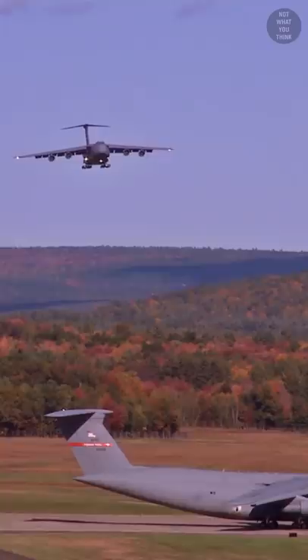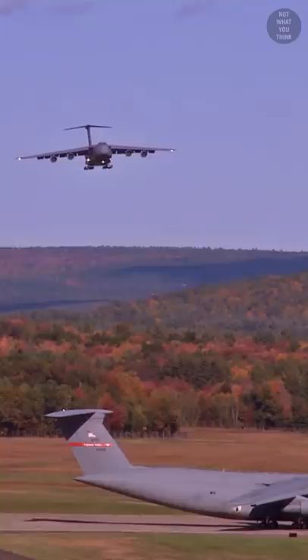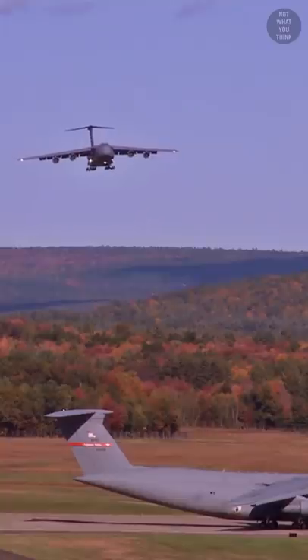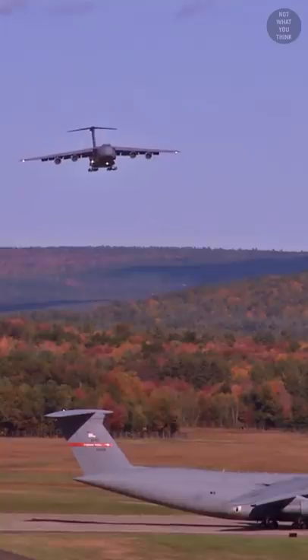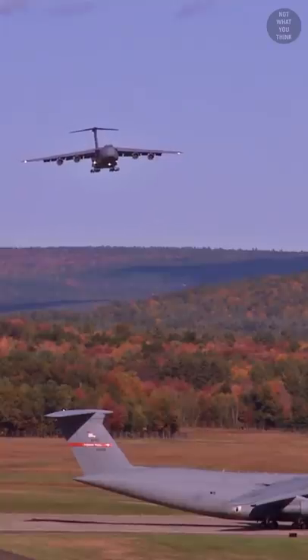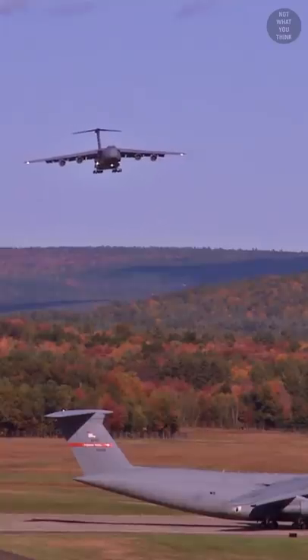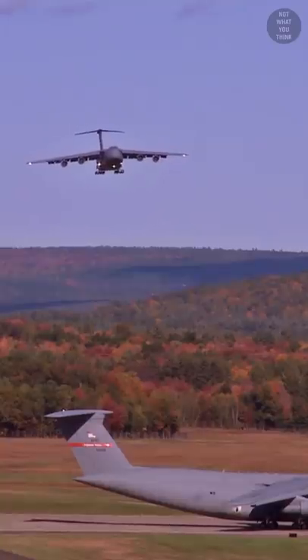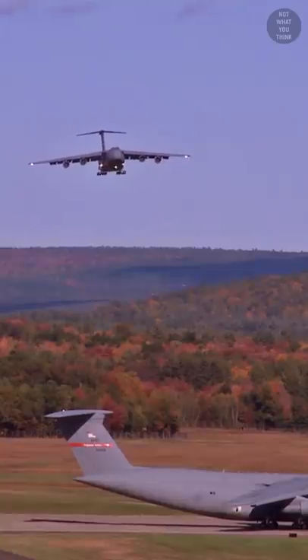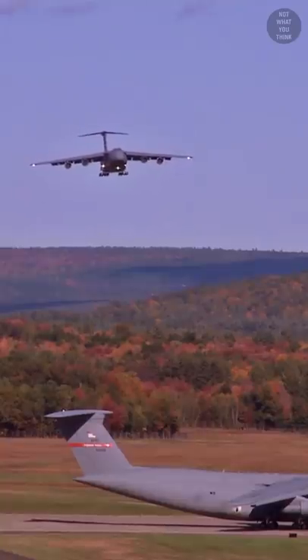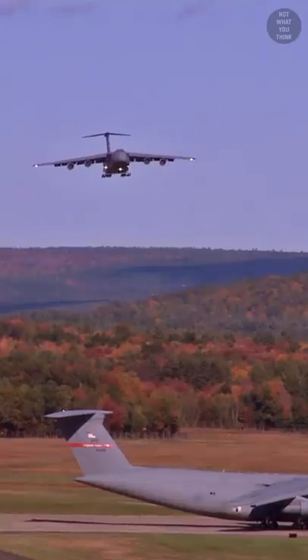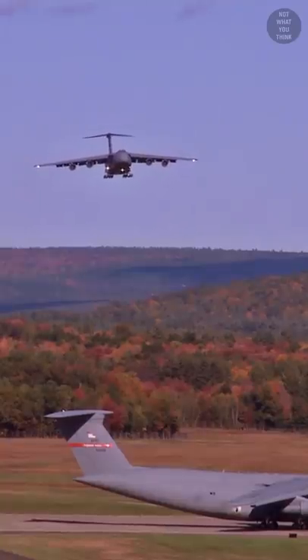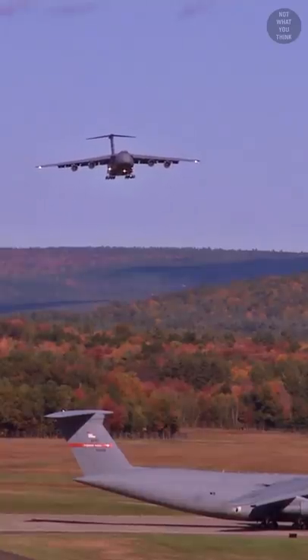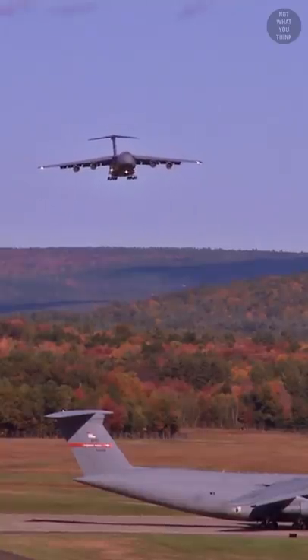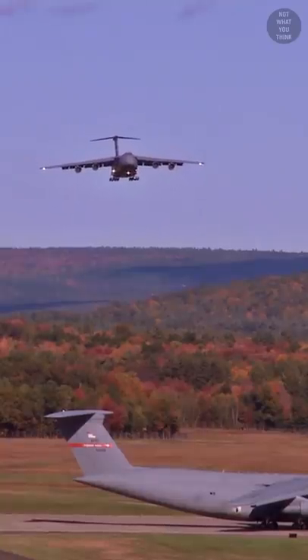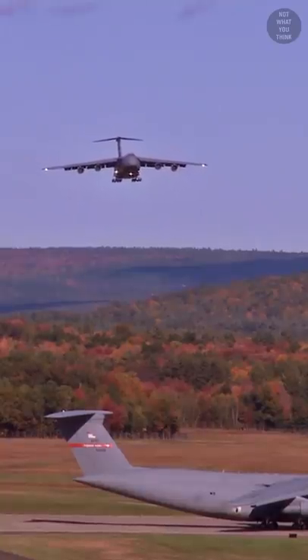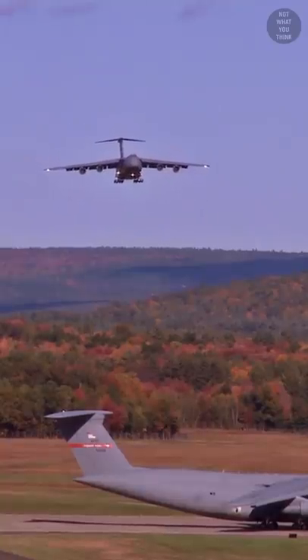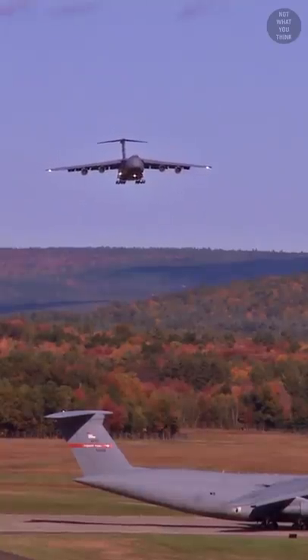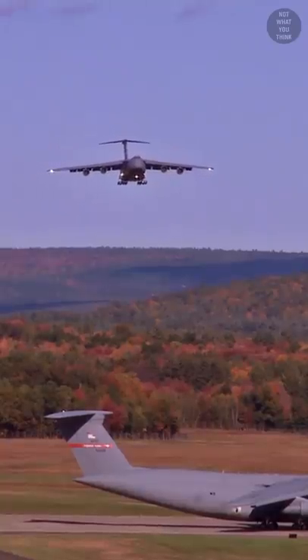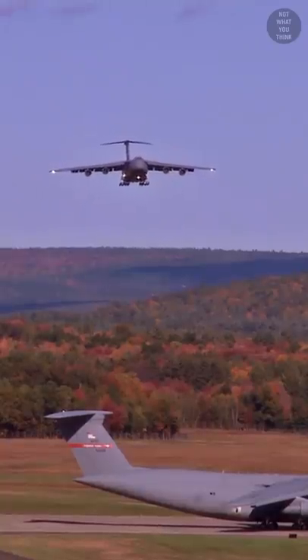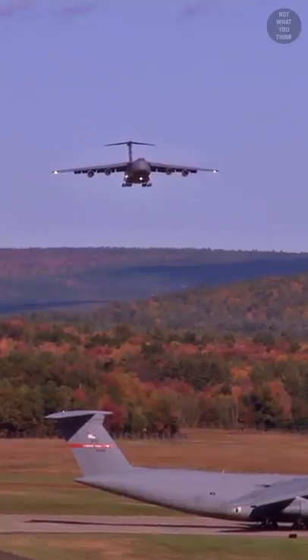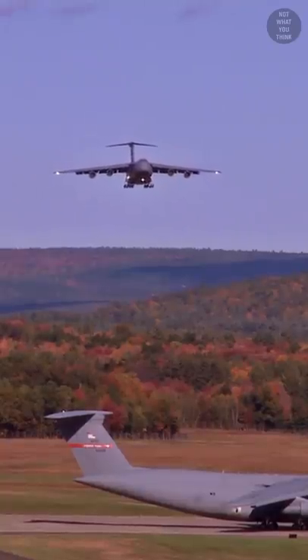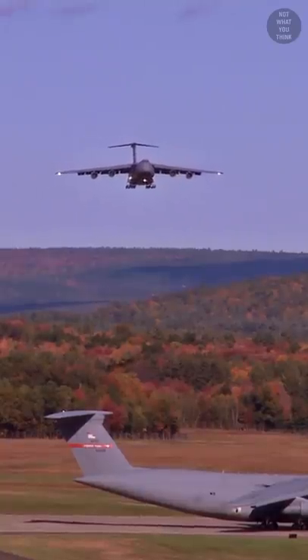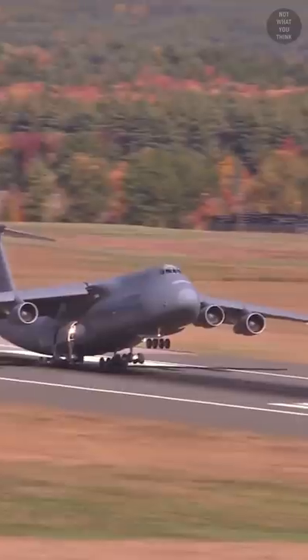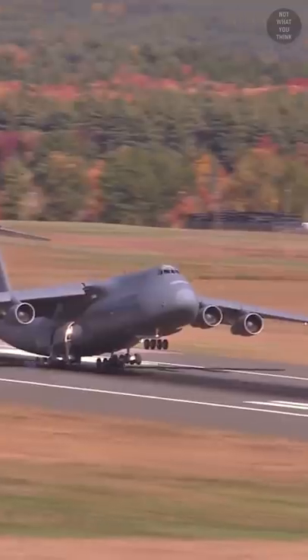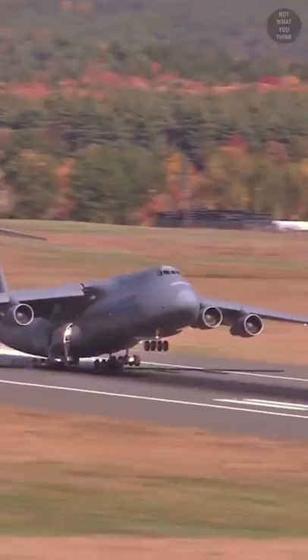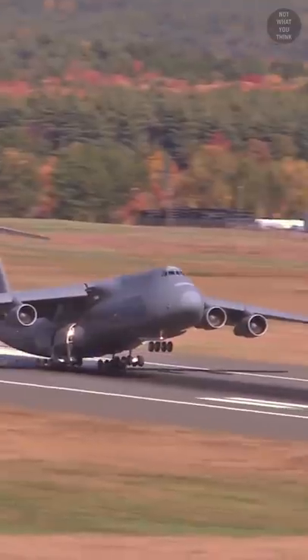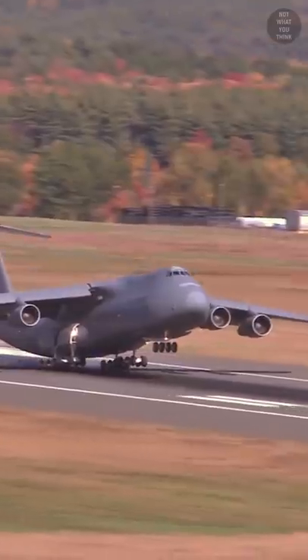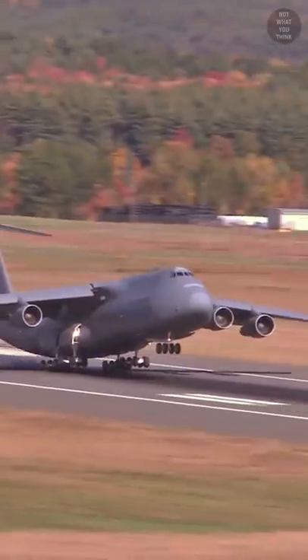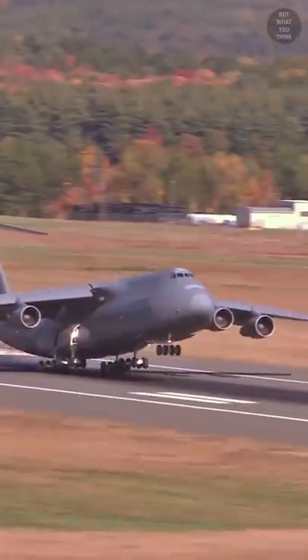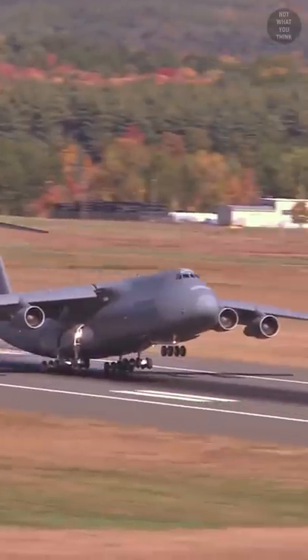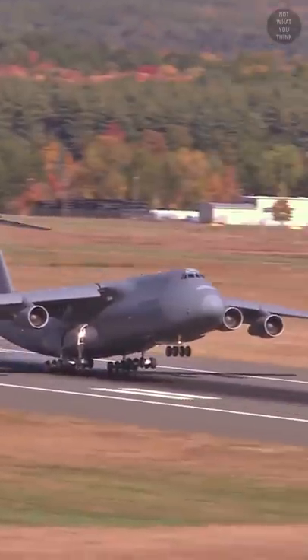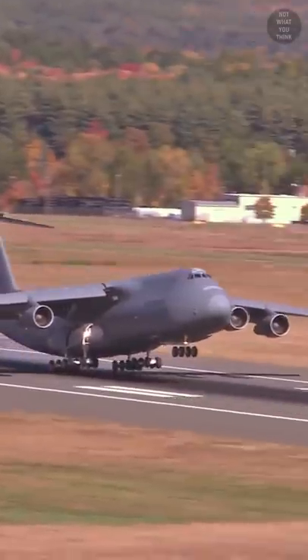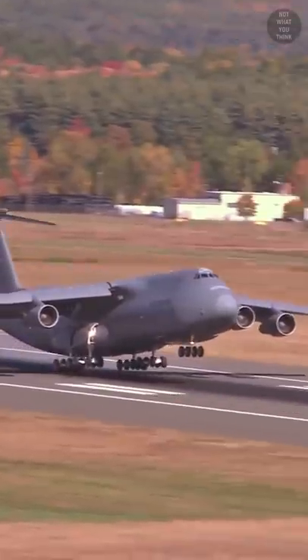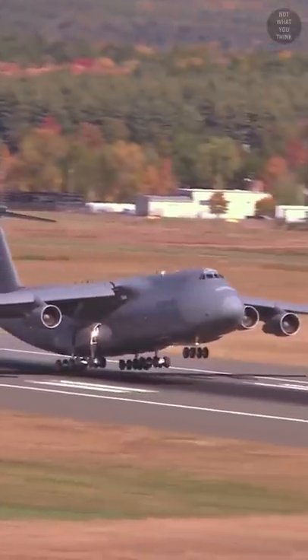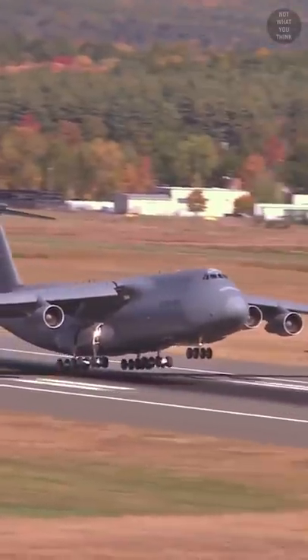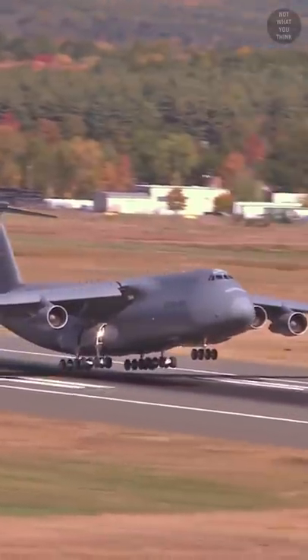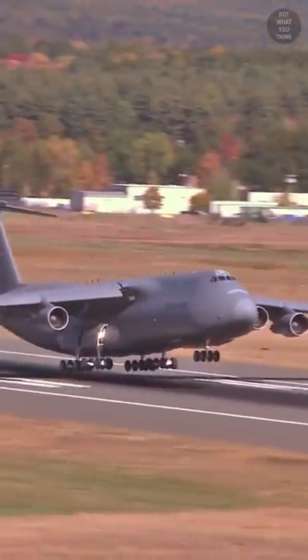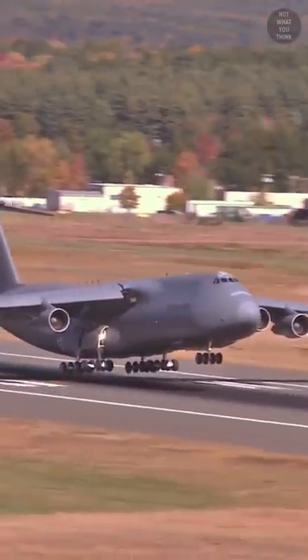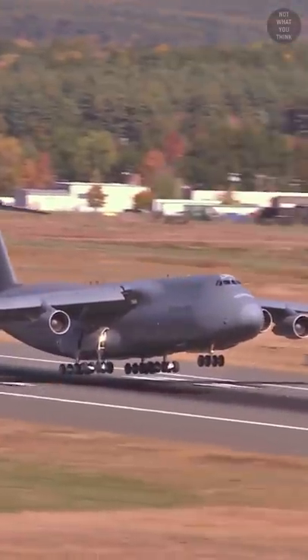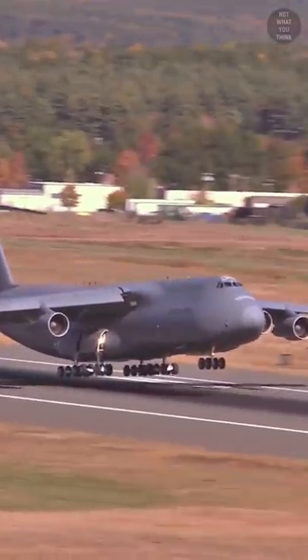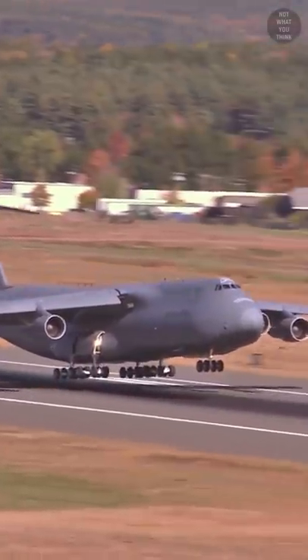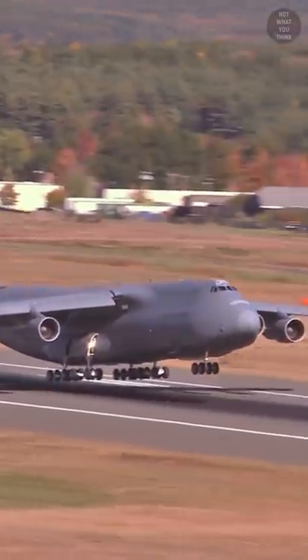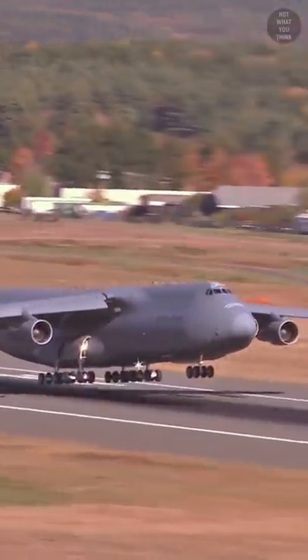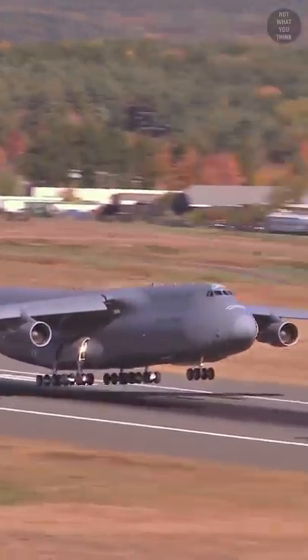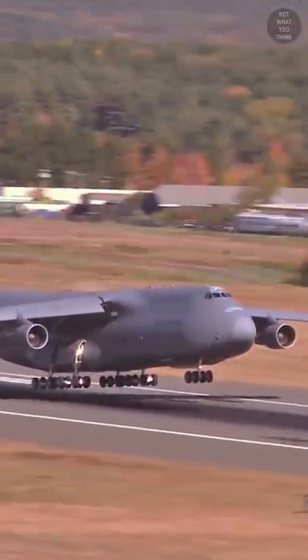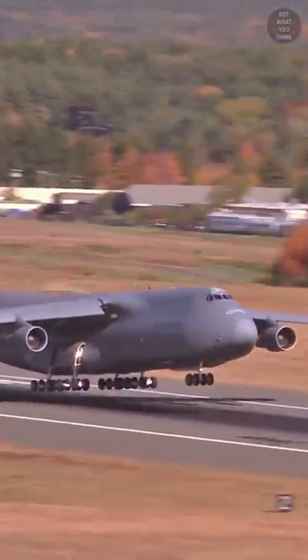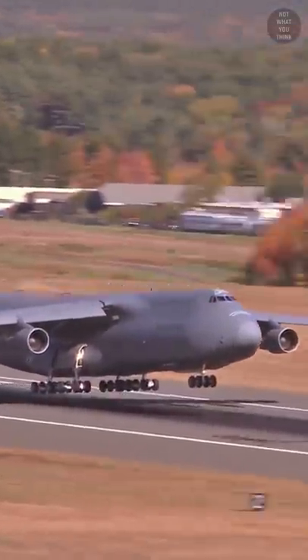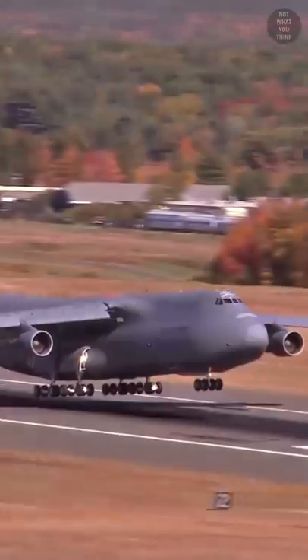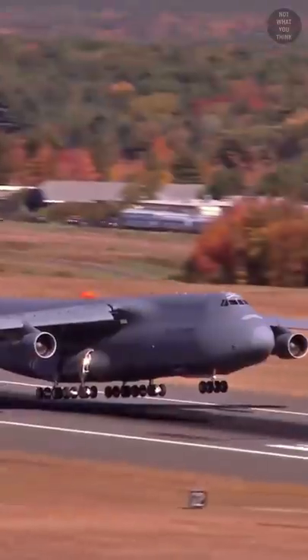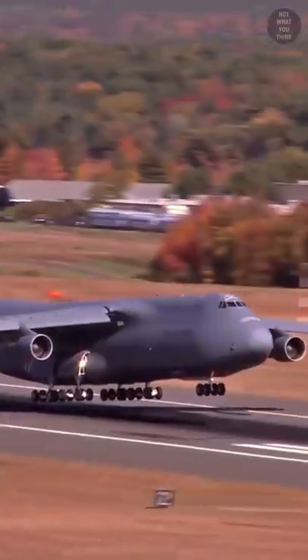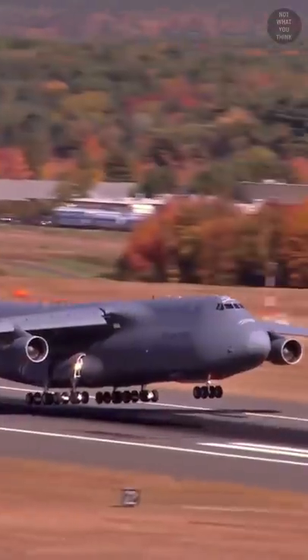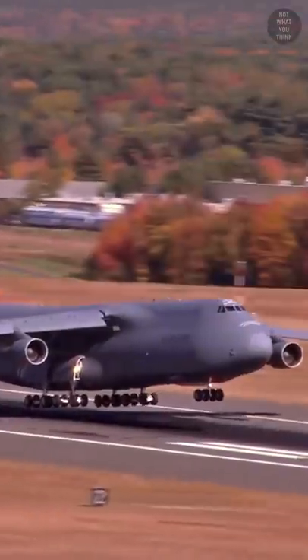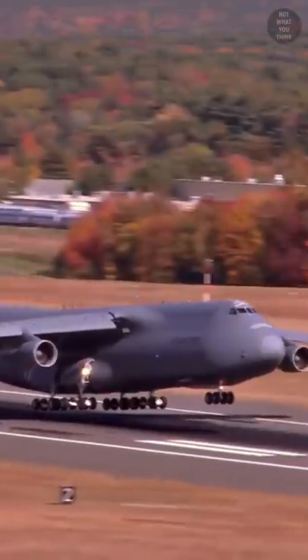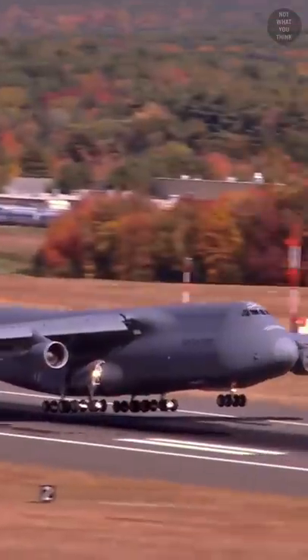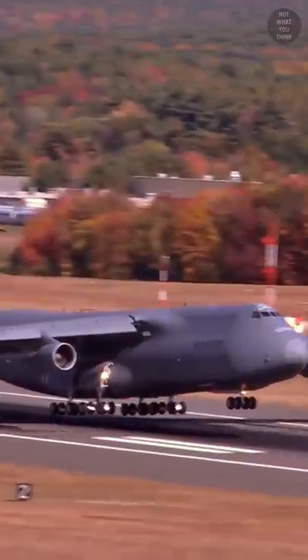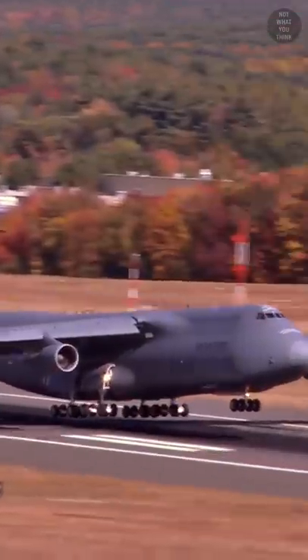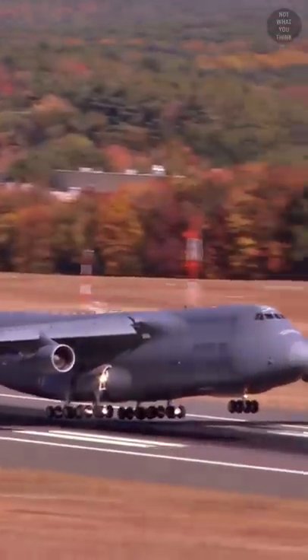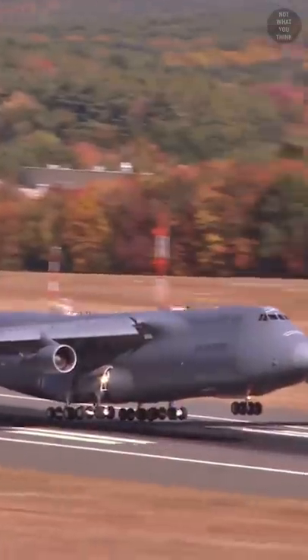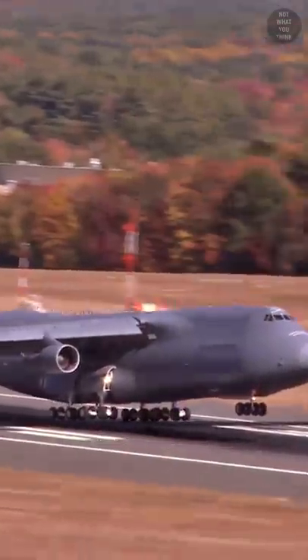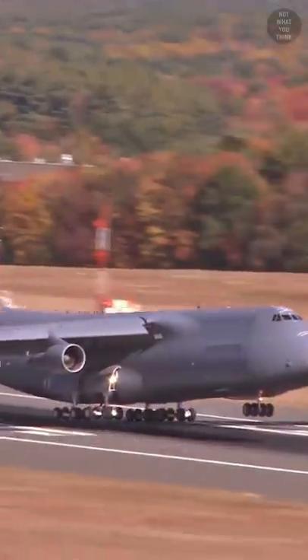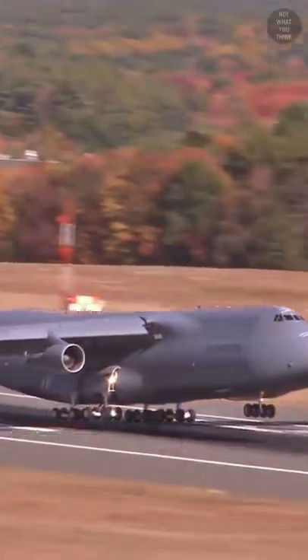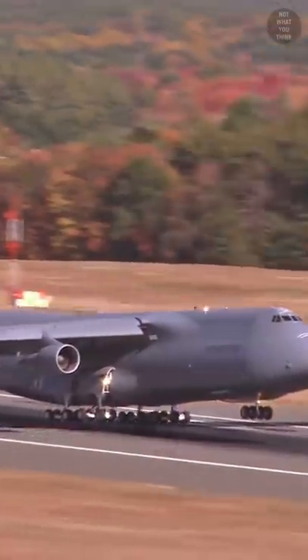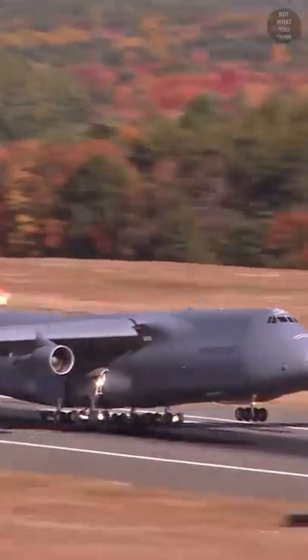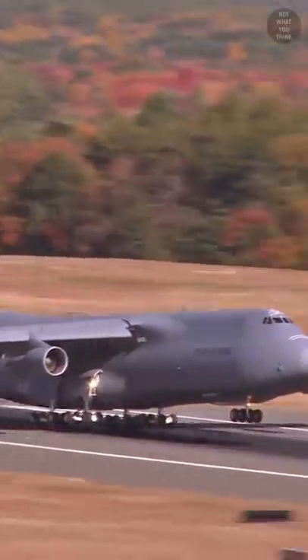This airplane is not landing, it's performing a touch and go landing. But why would you do that? It's not what you think.